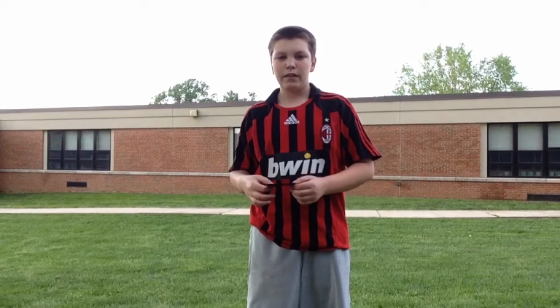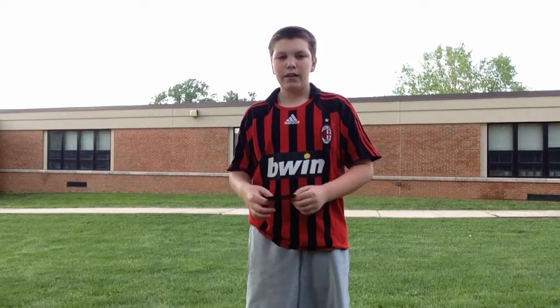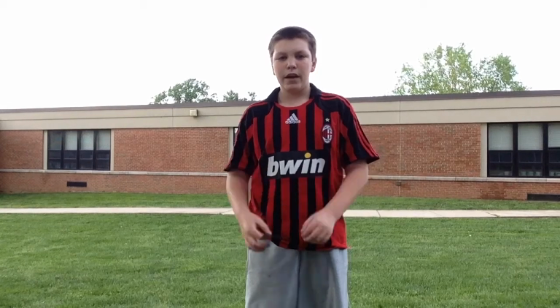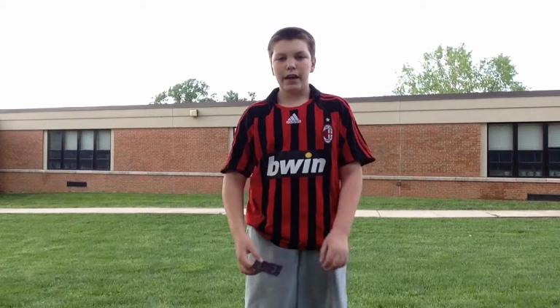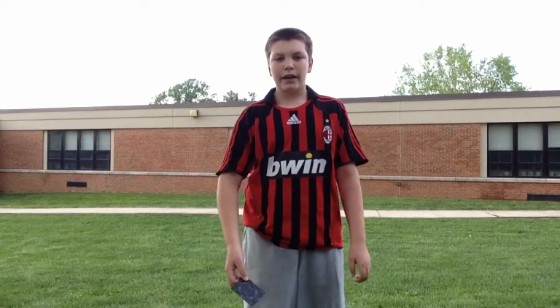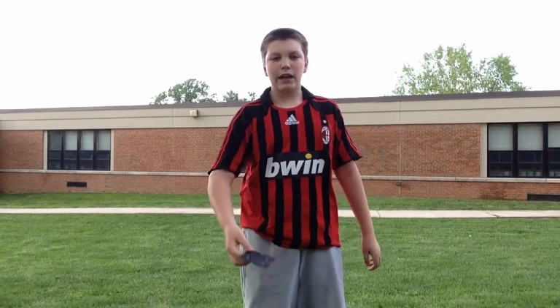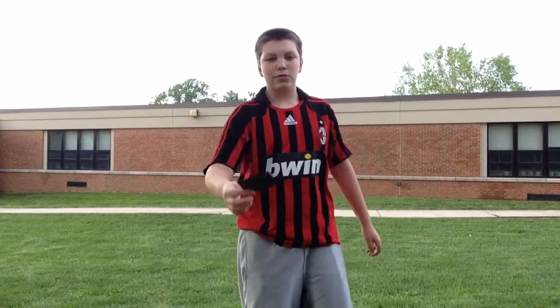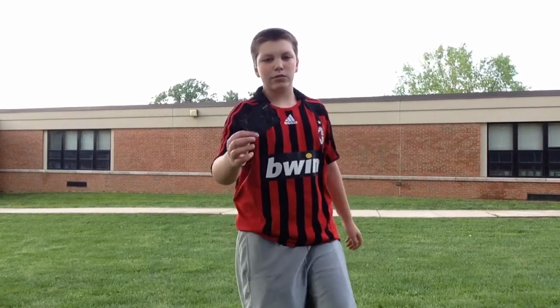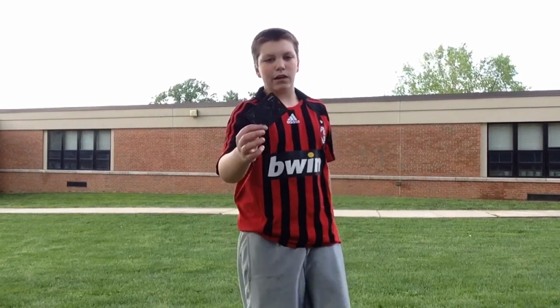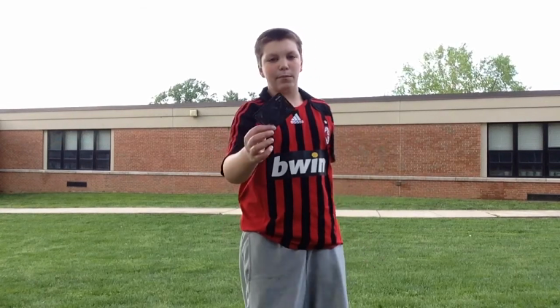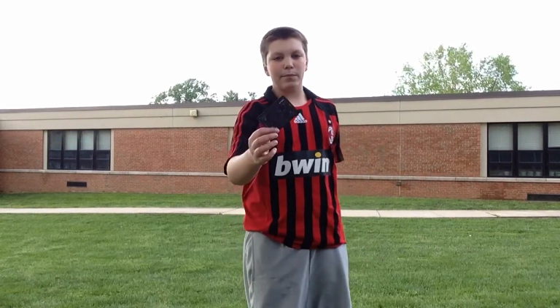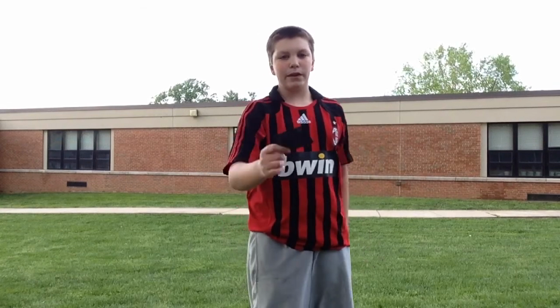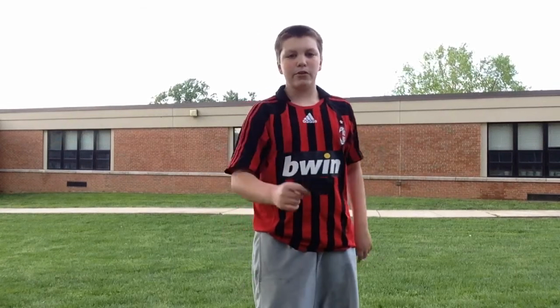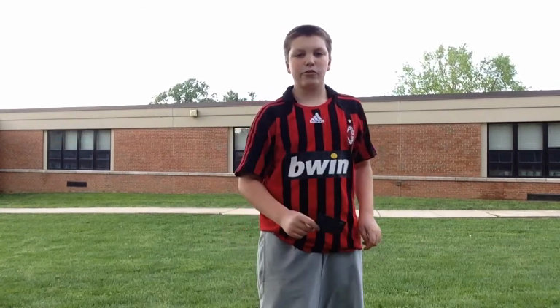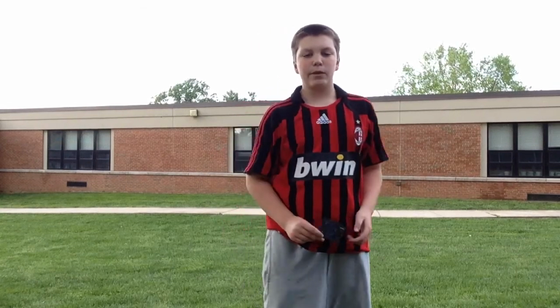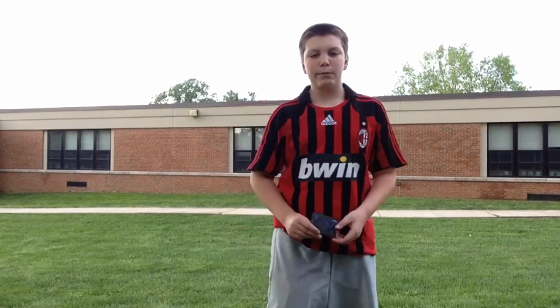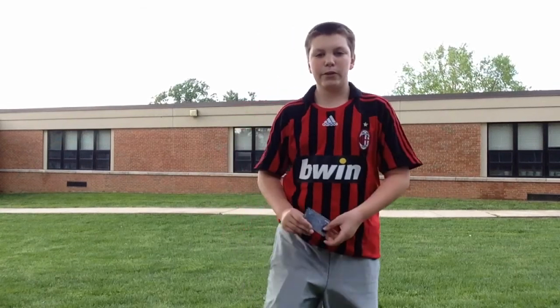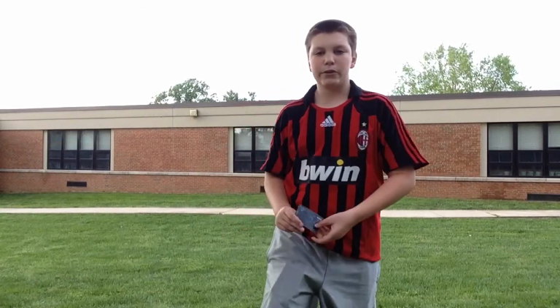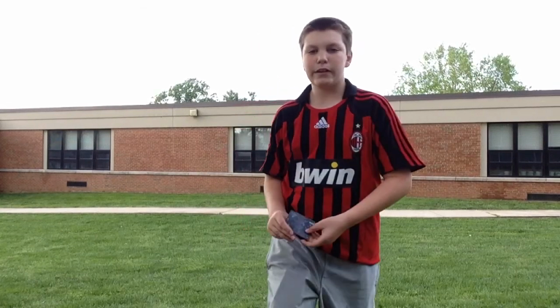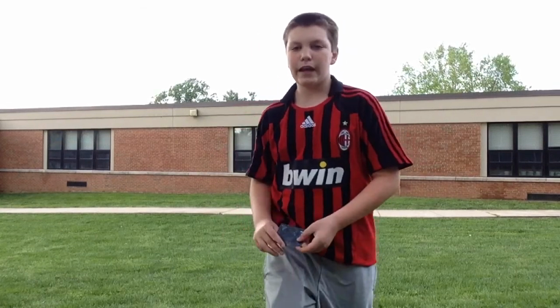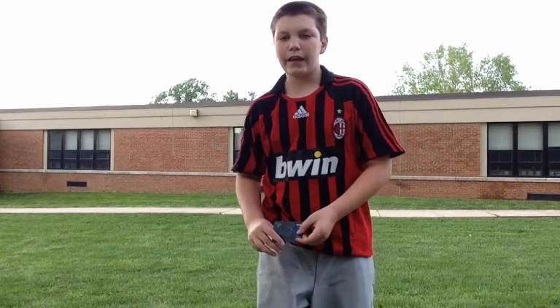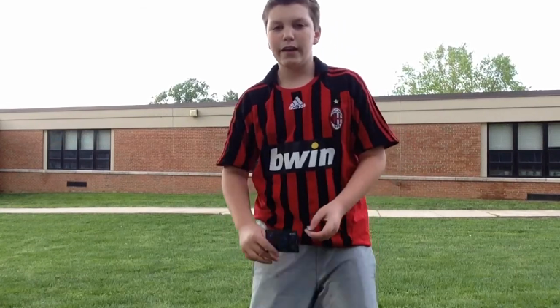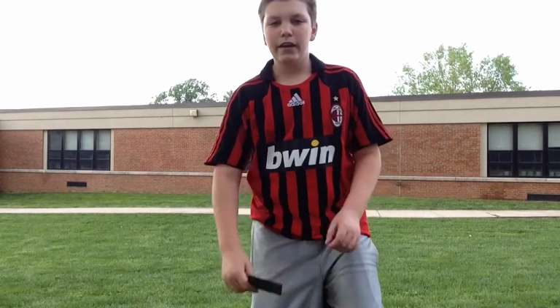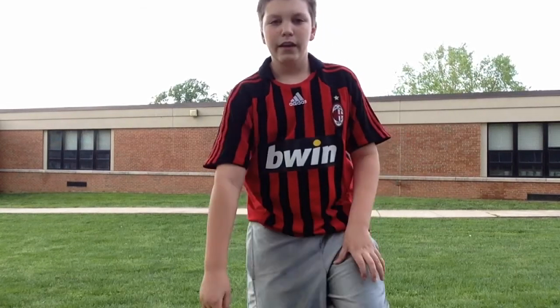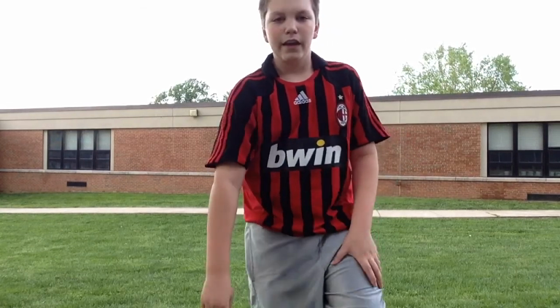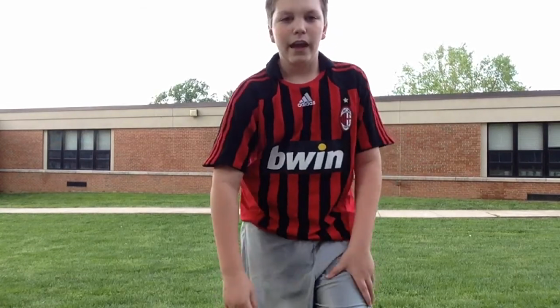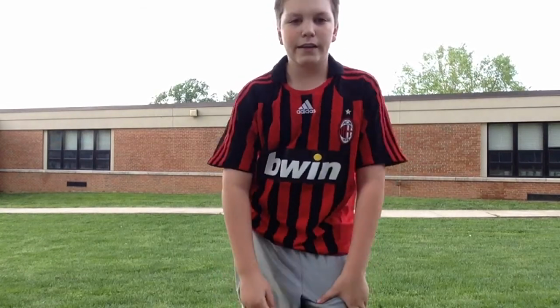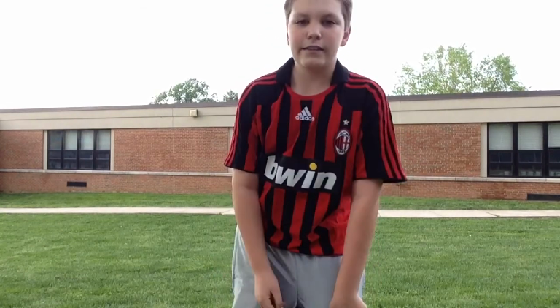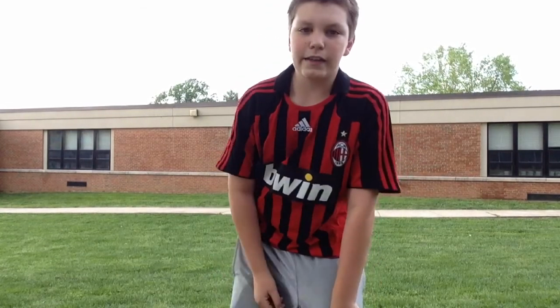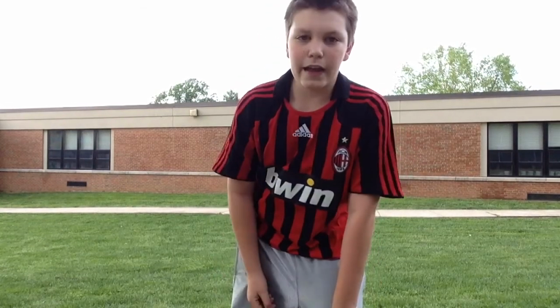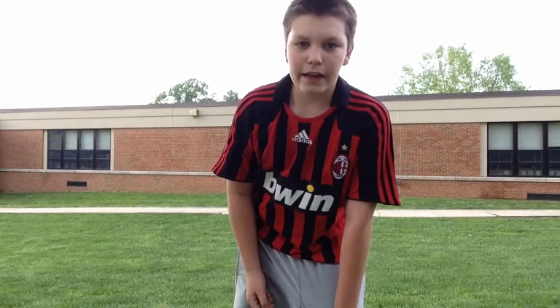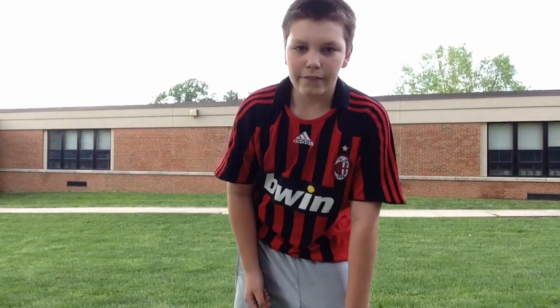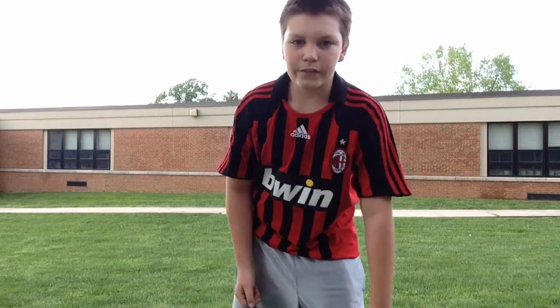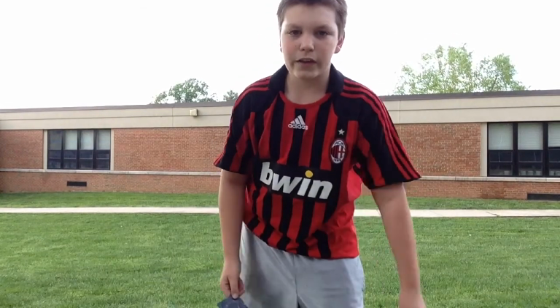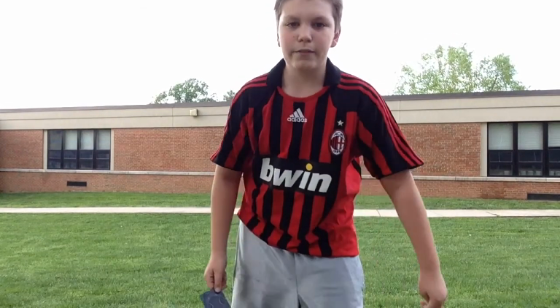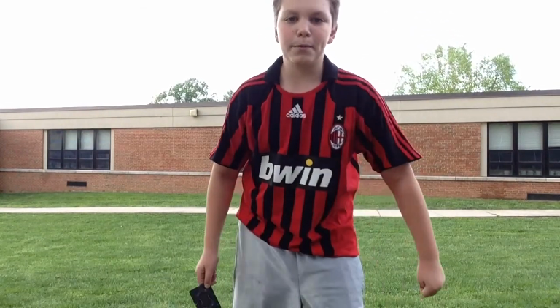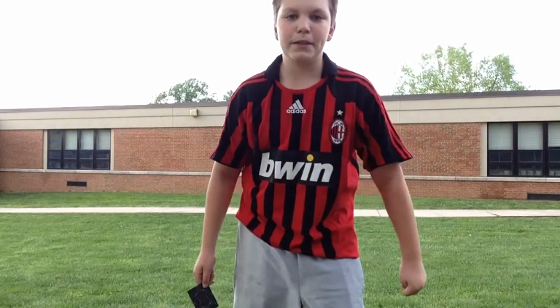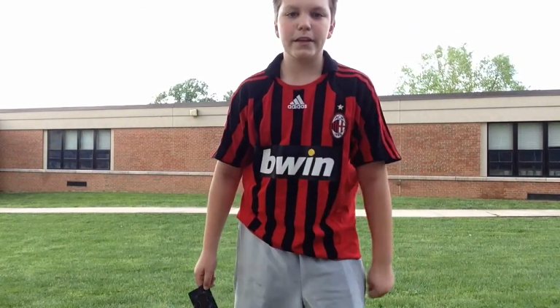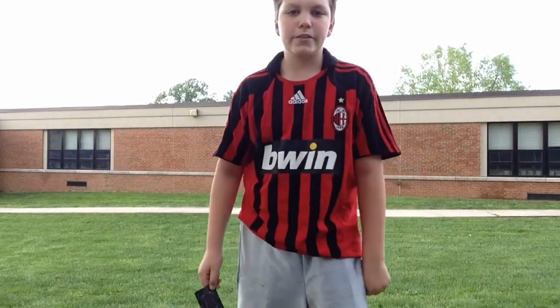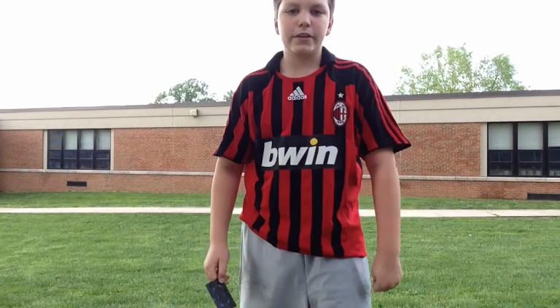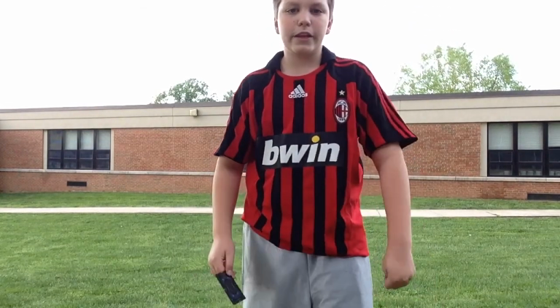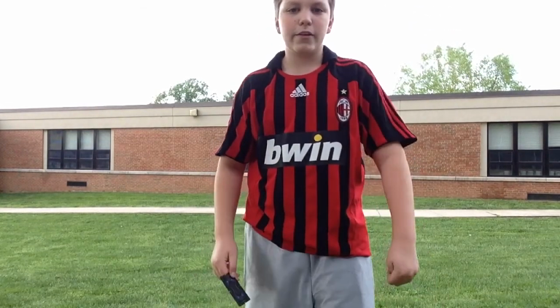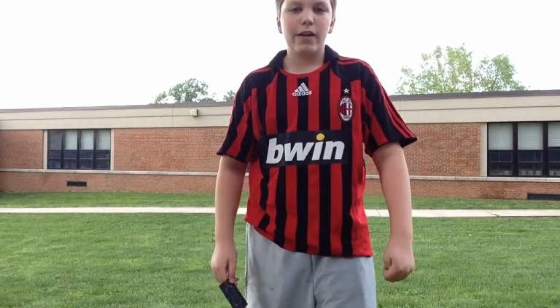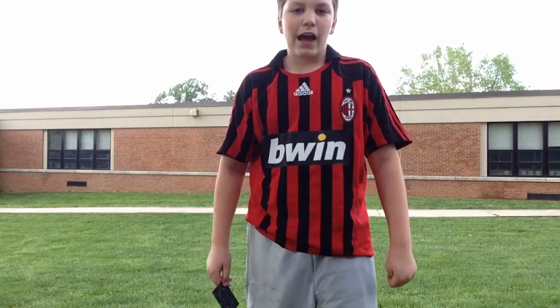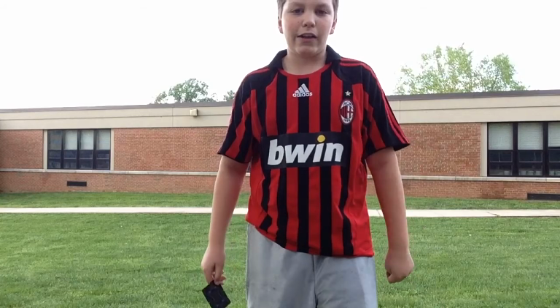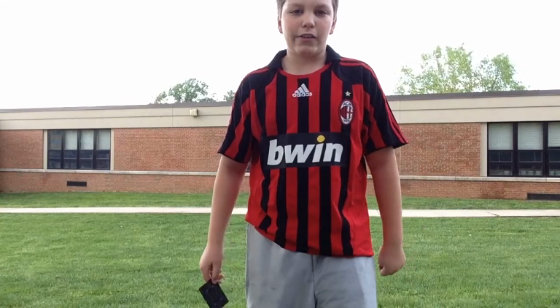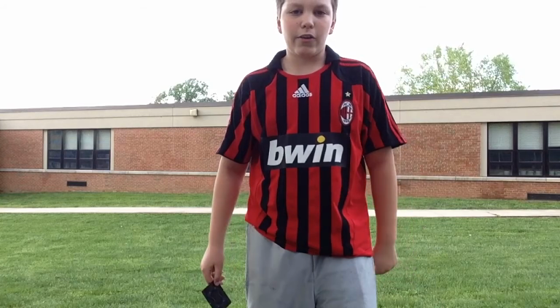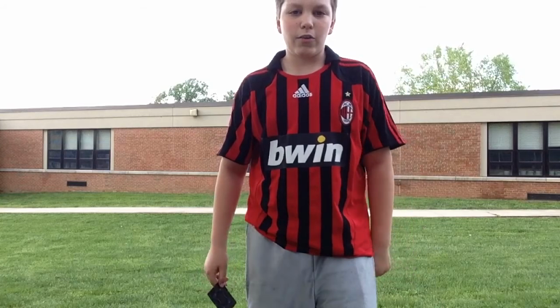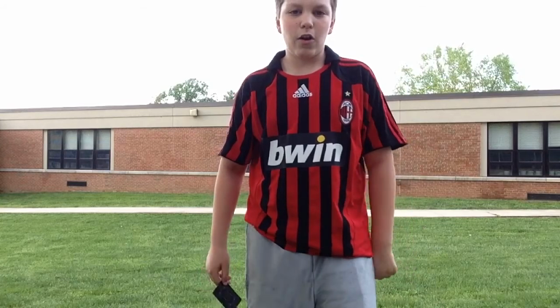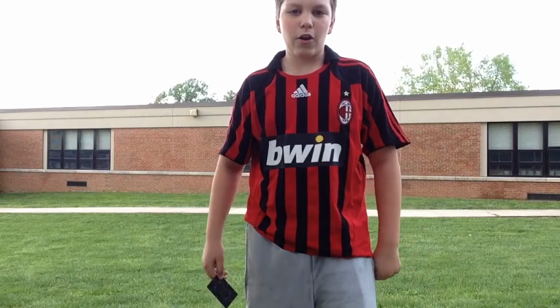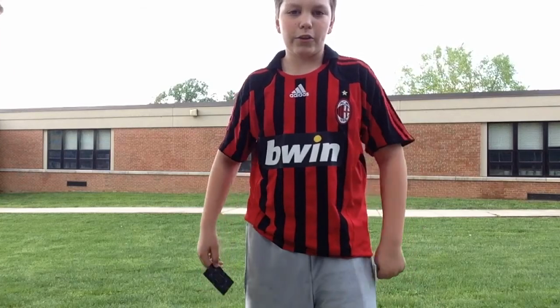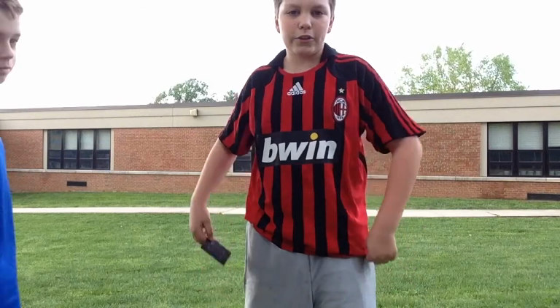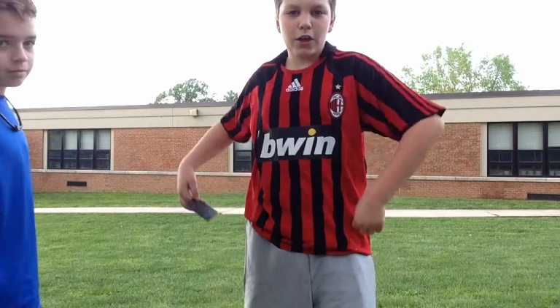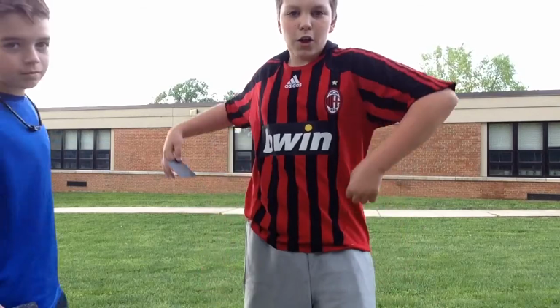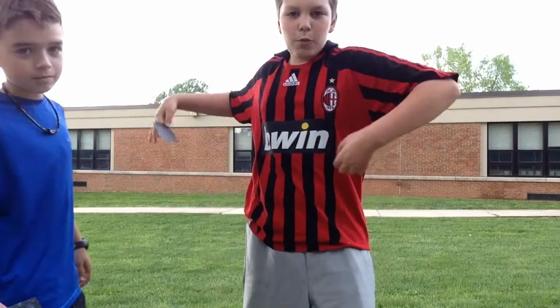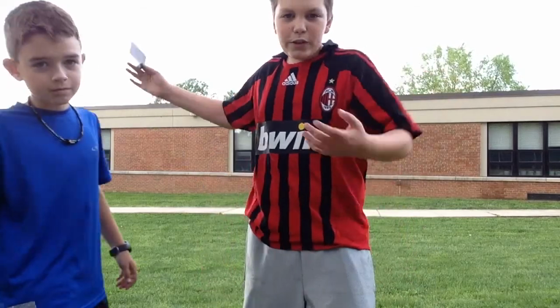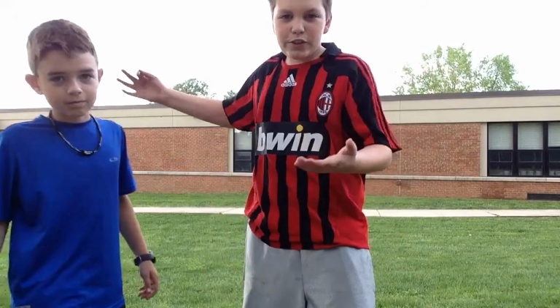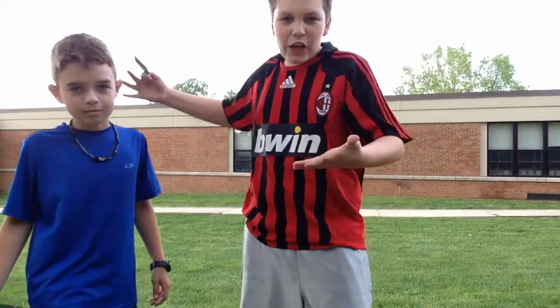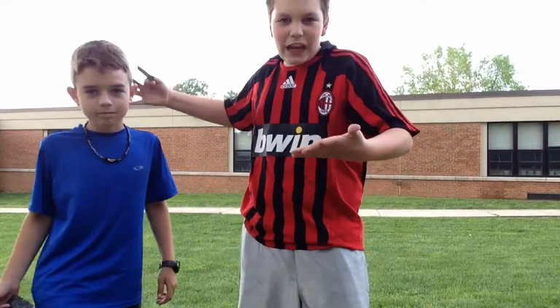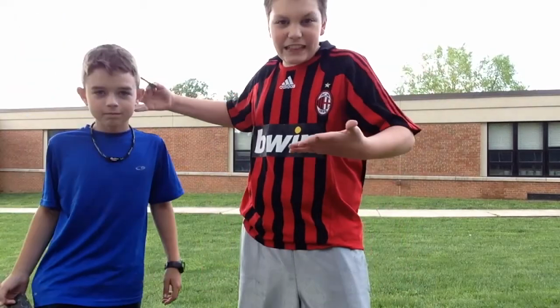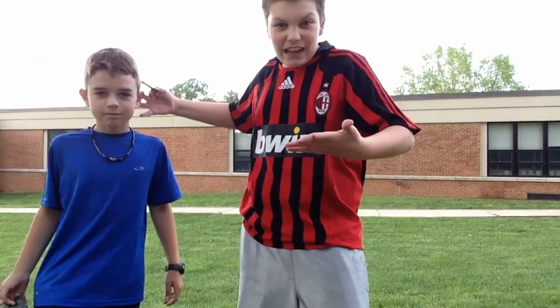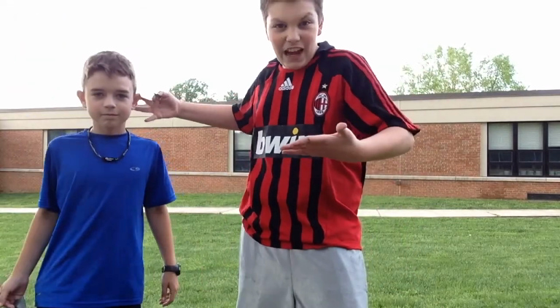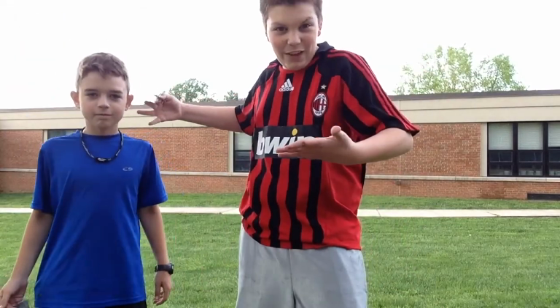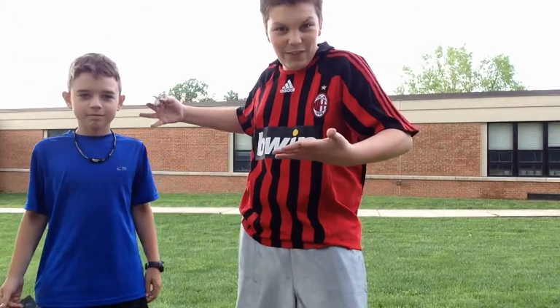Hey guys, what's up? Be Extreme here today, and today I'm going to be teaching you how to throw cards with Jack Diamond.